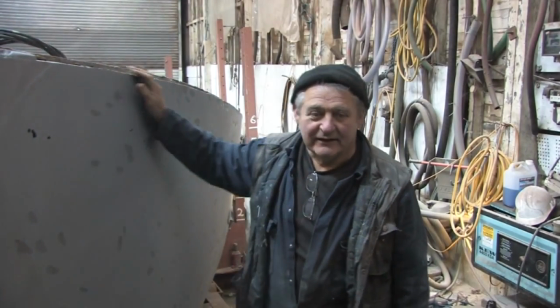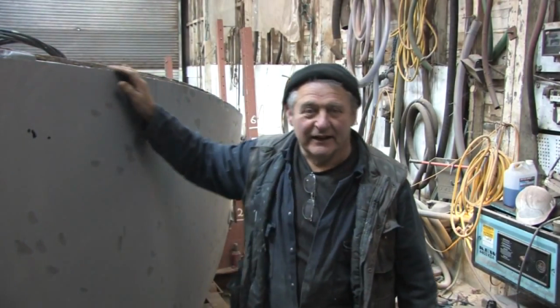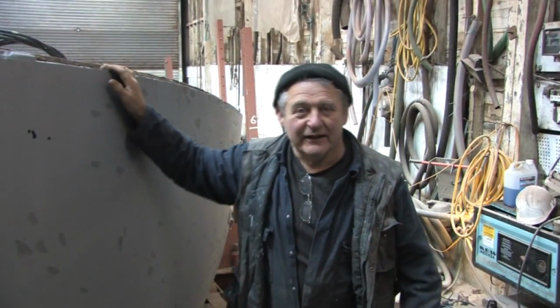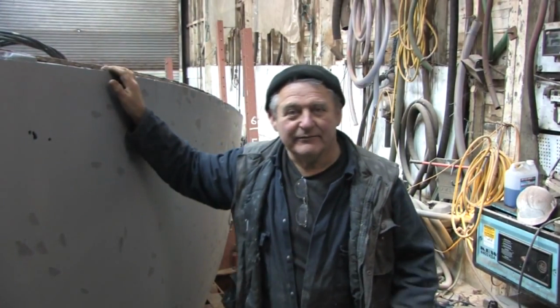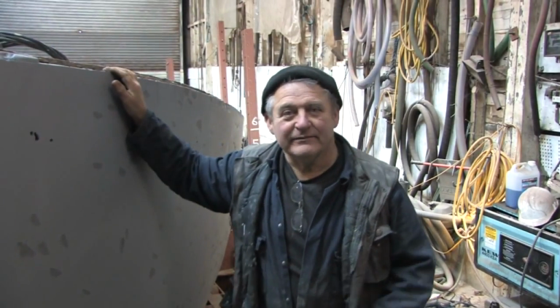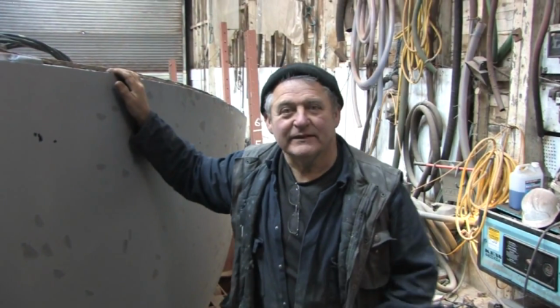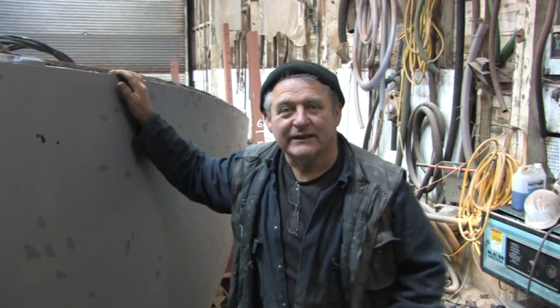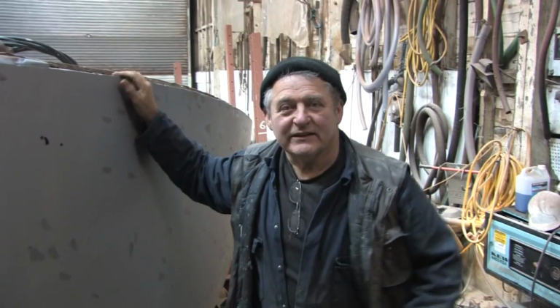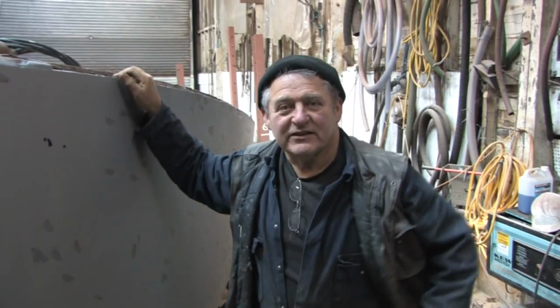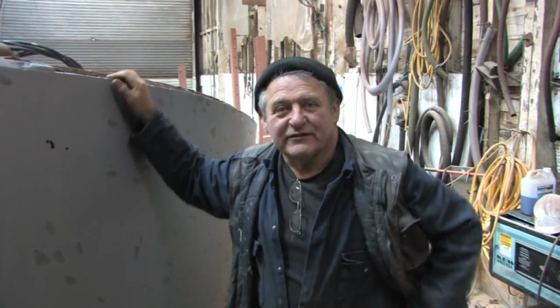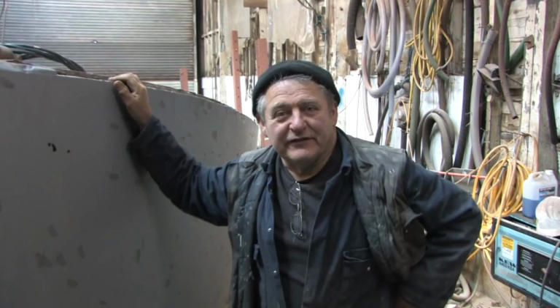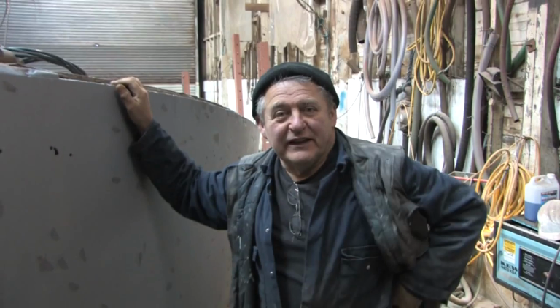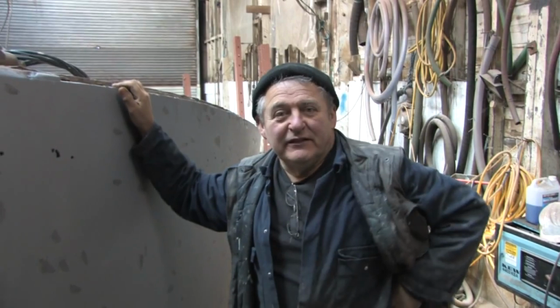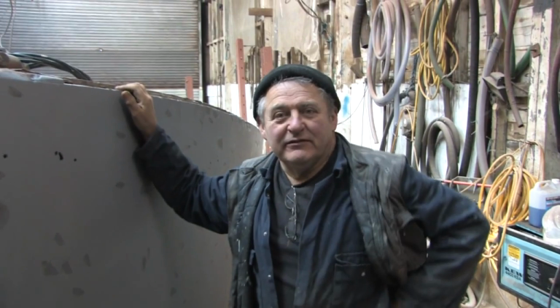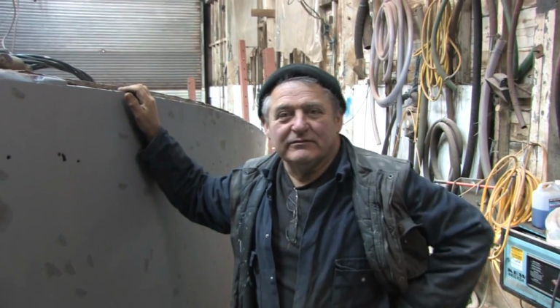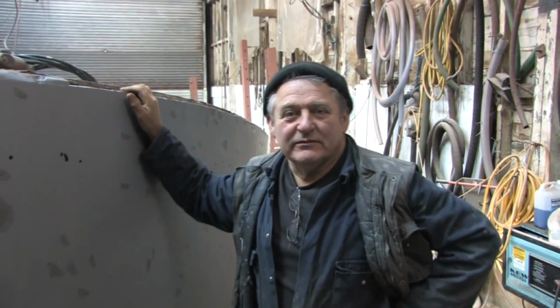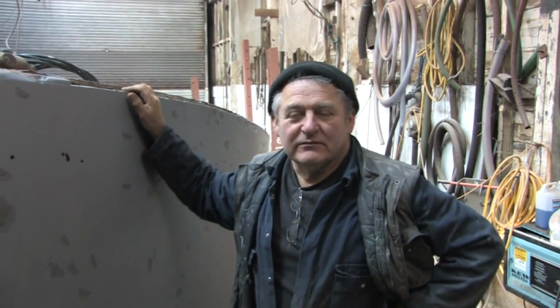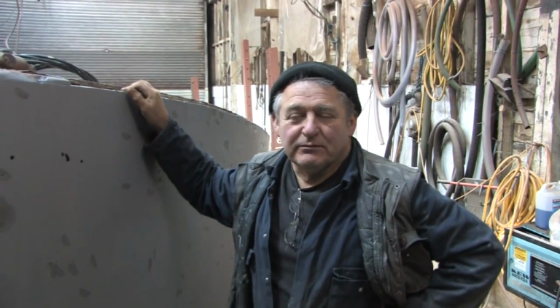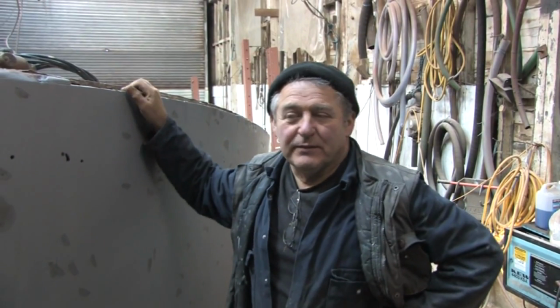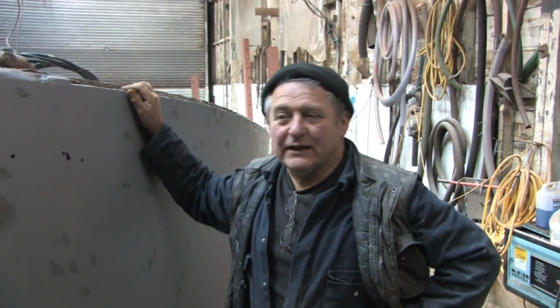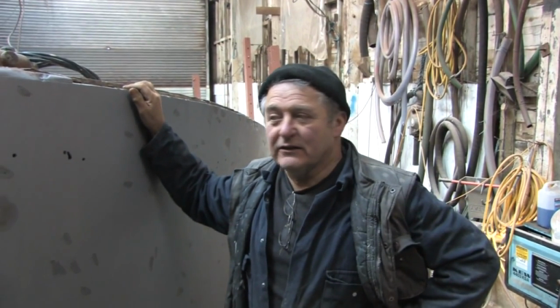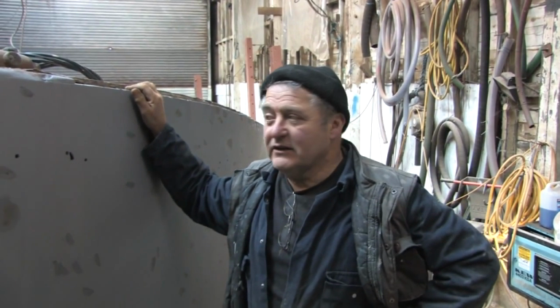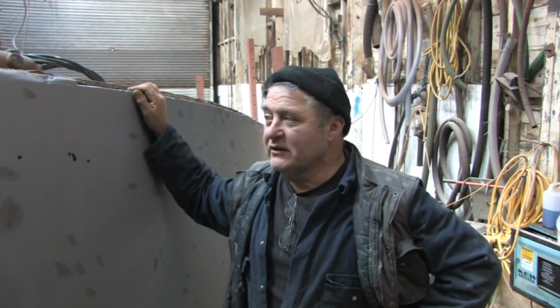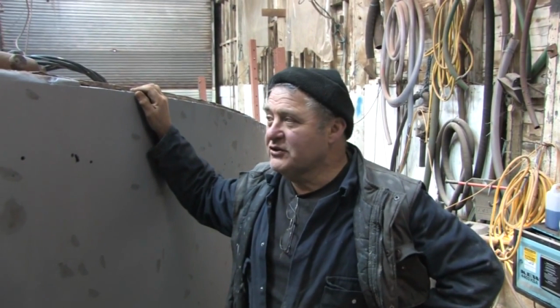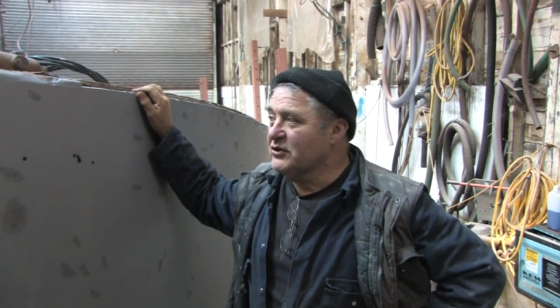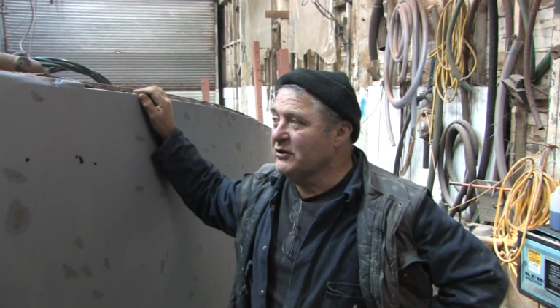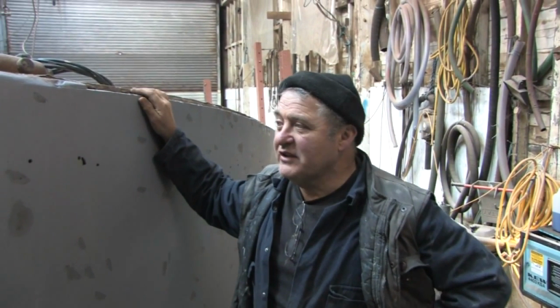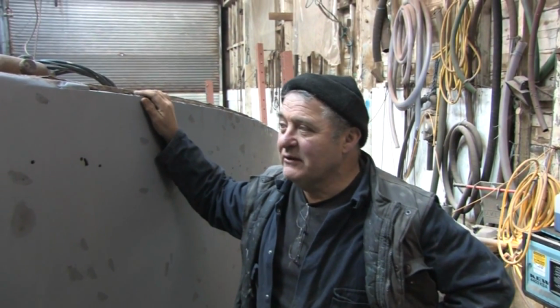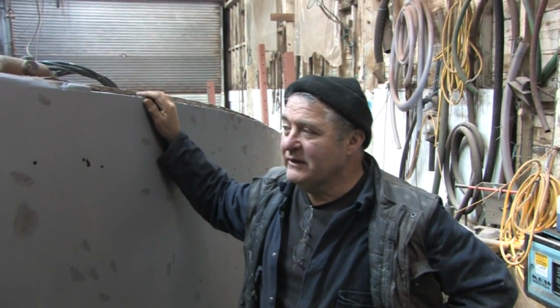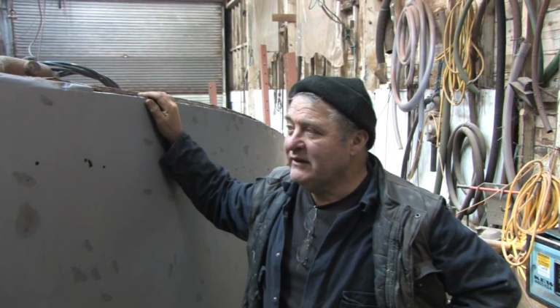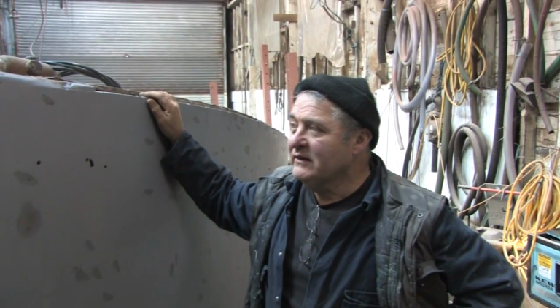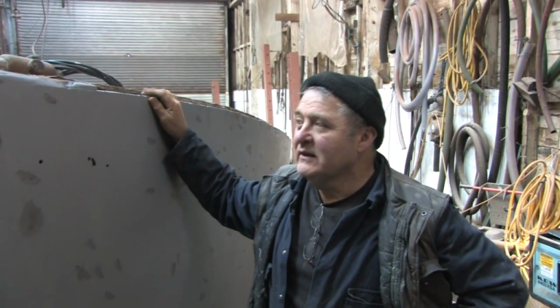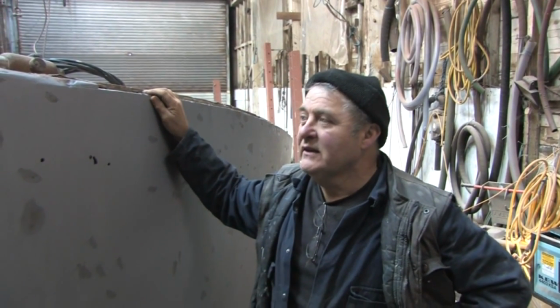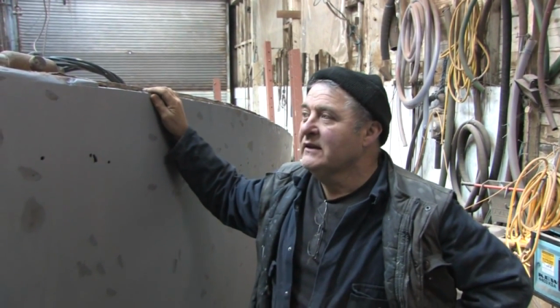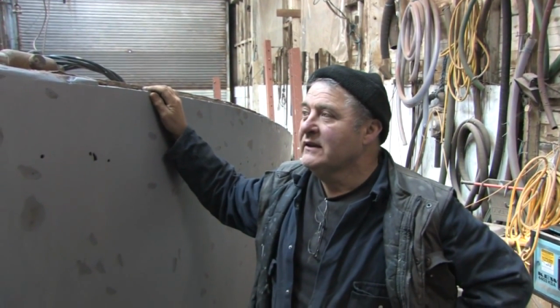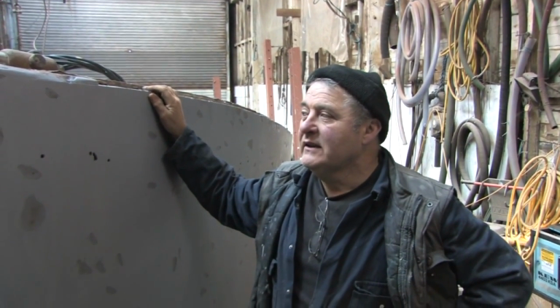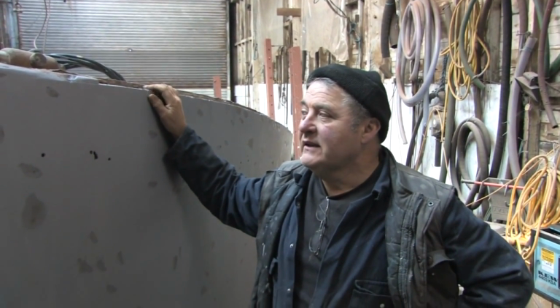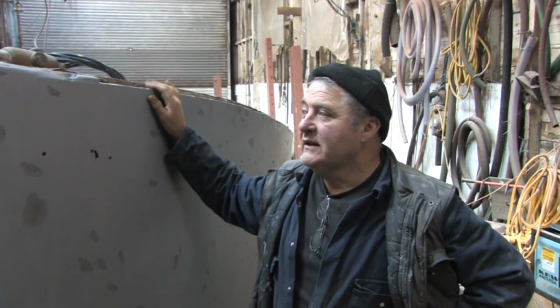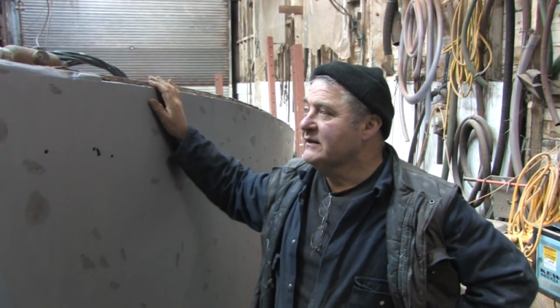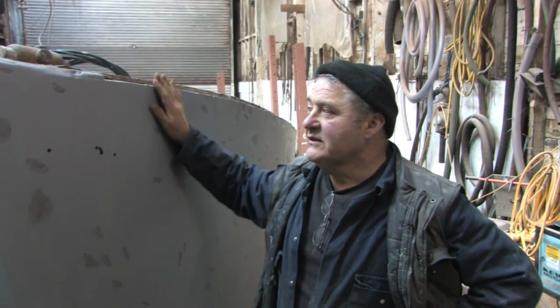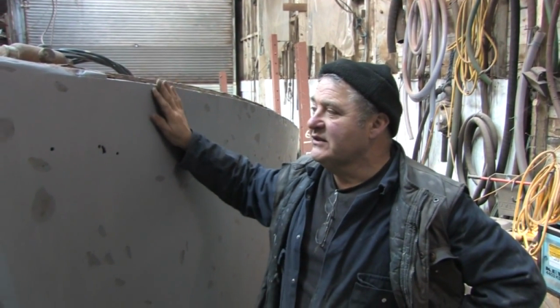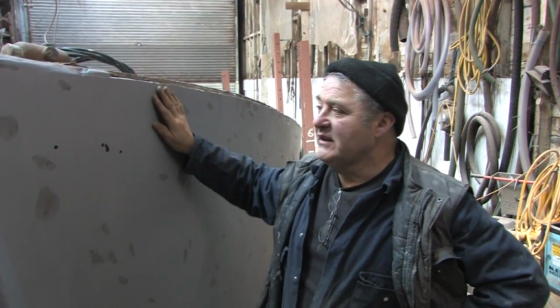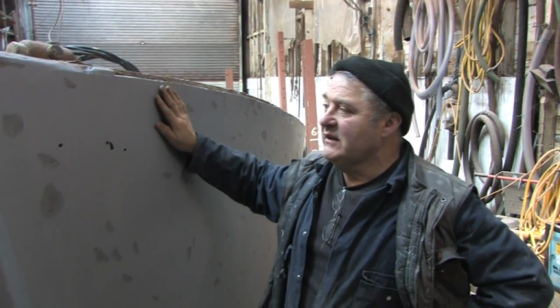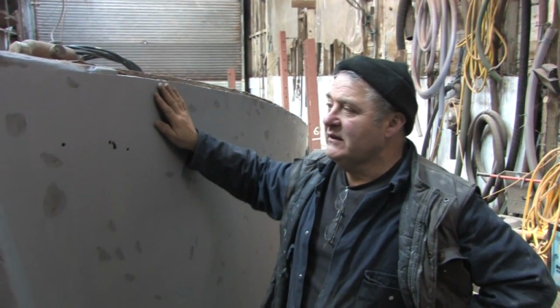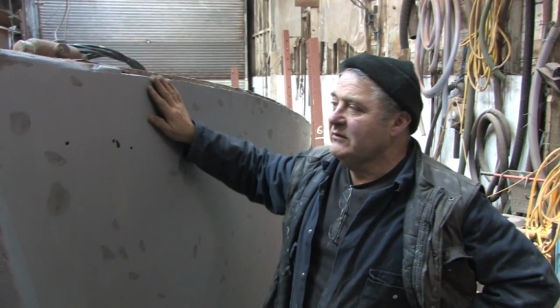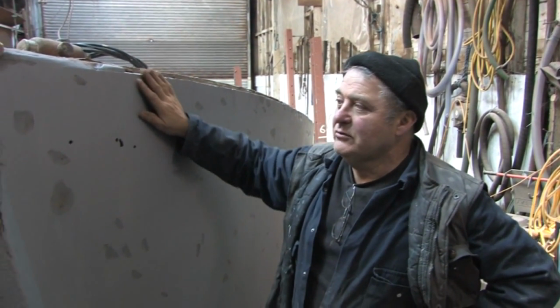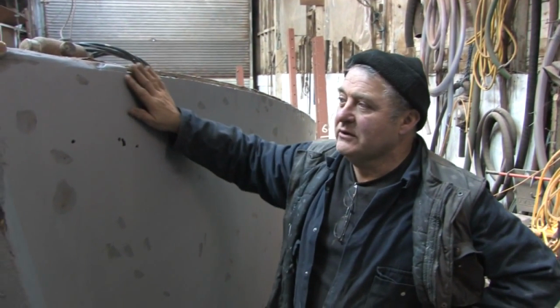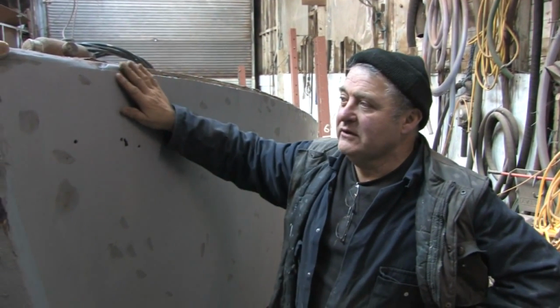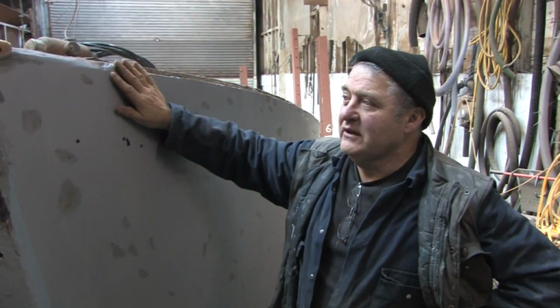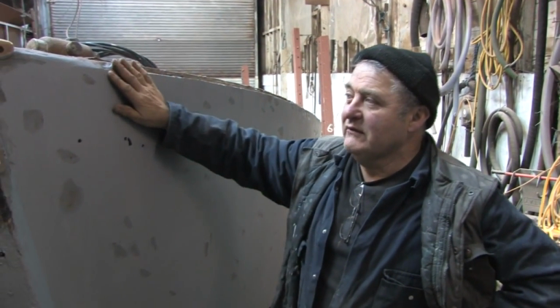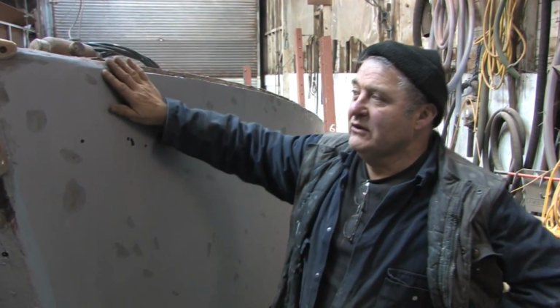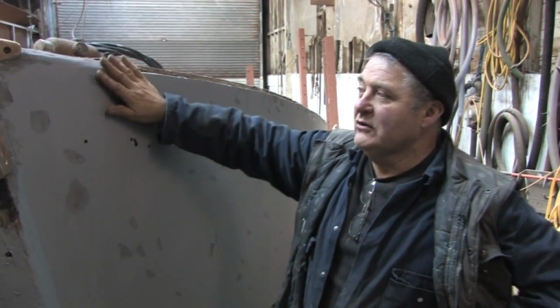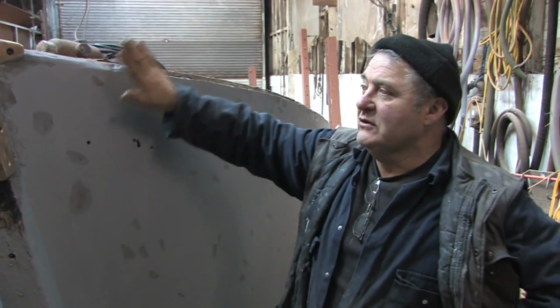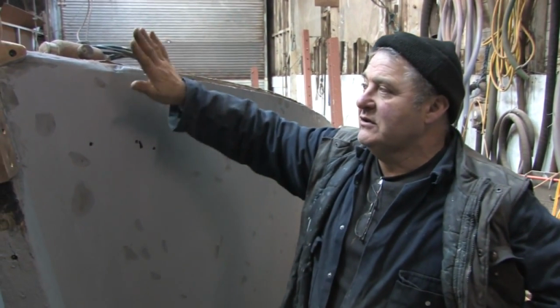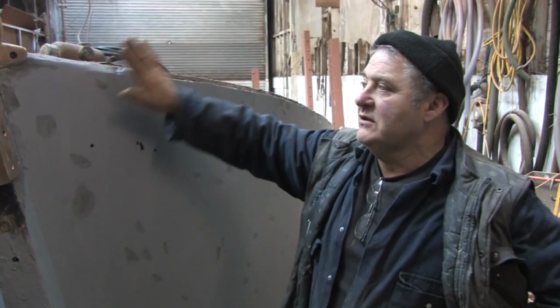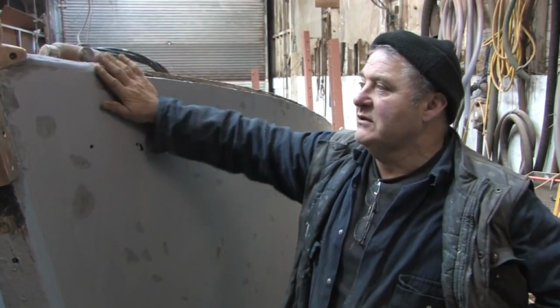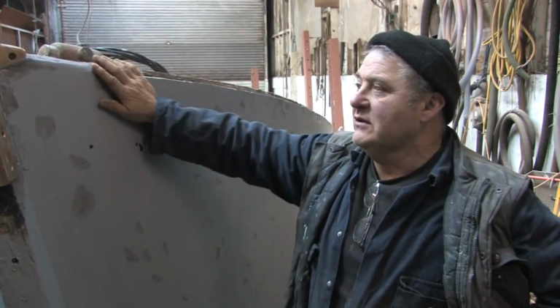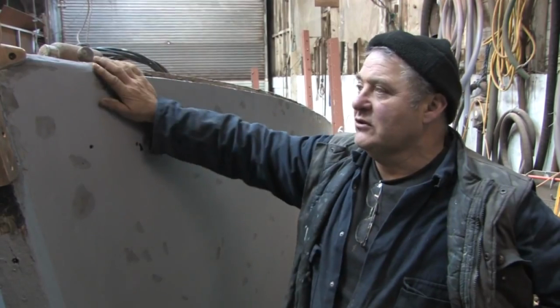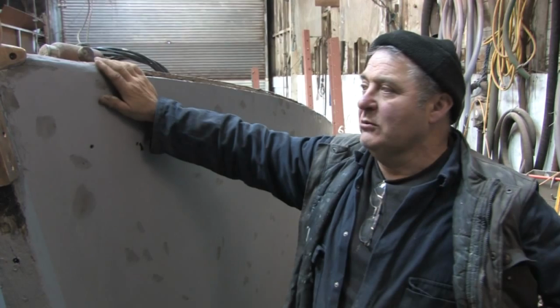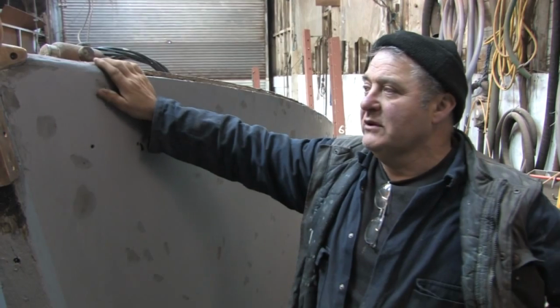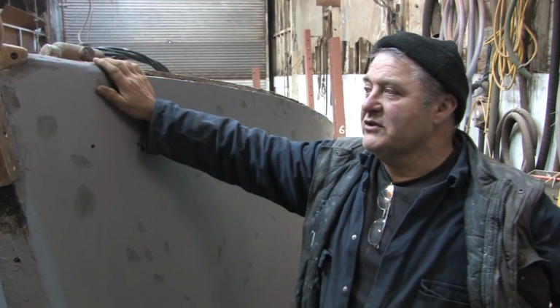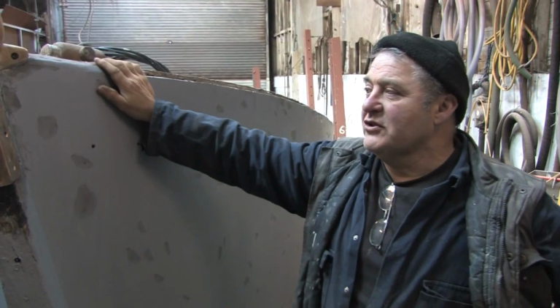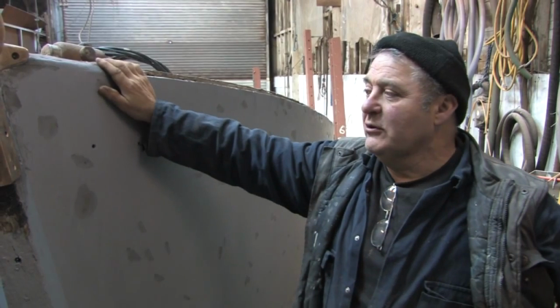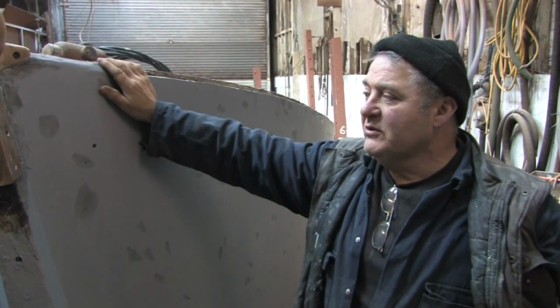Hiya, it's Fred, back on George Elmy. Today we're going to have a look at a couple of jobs.